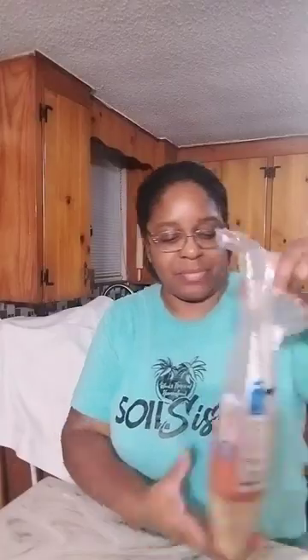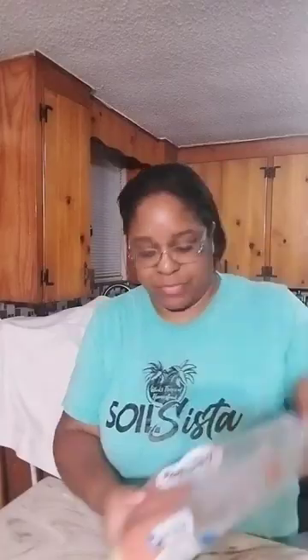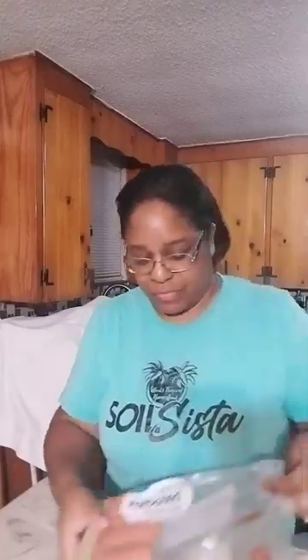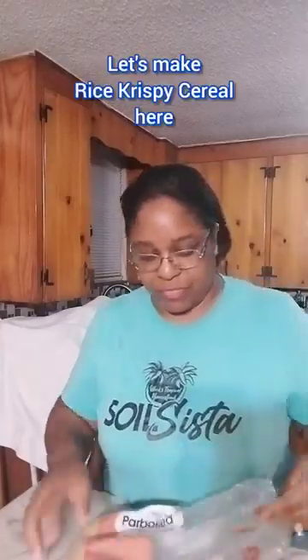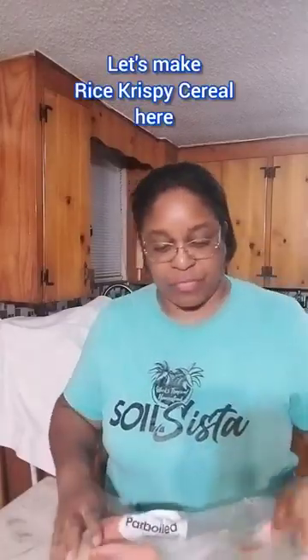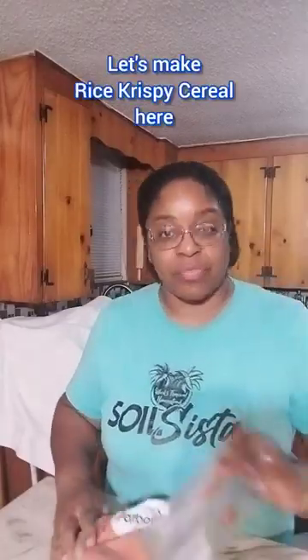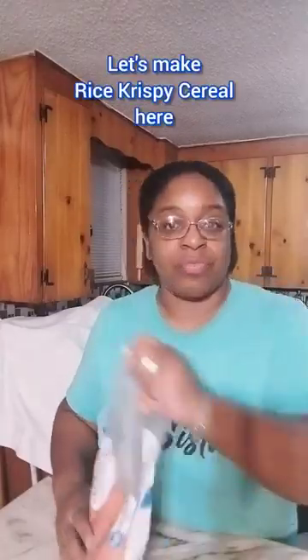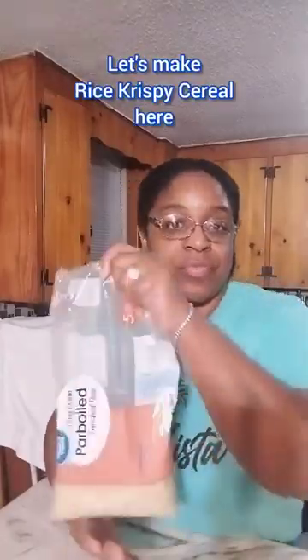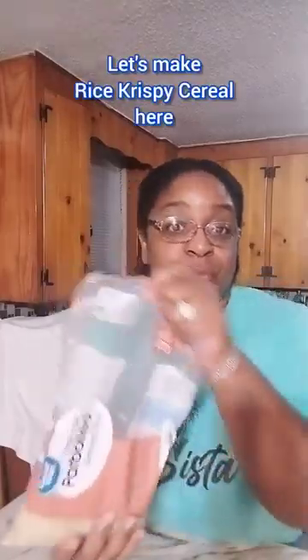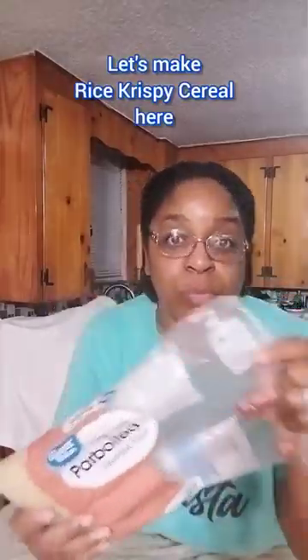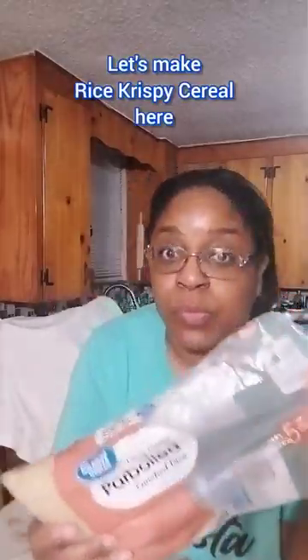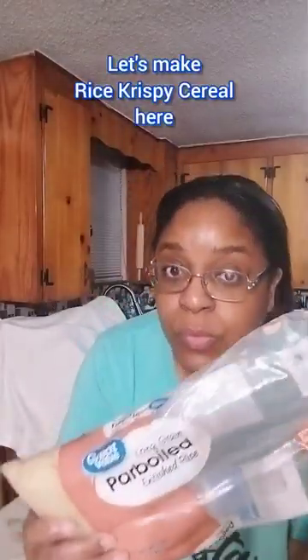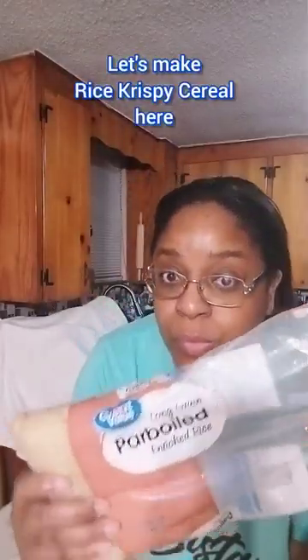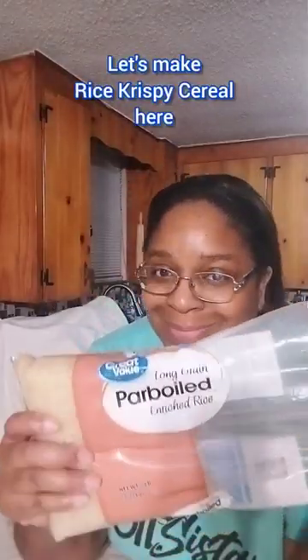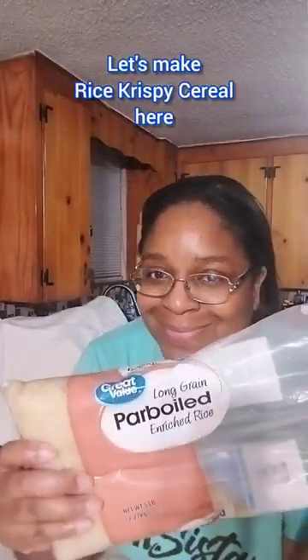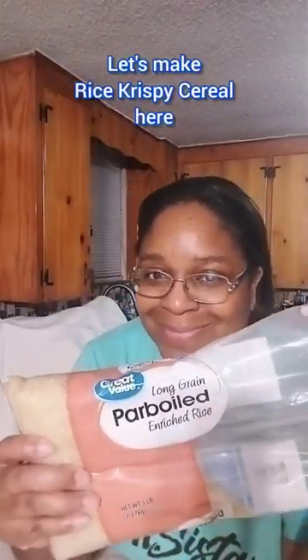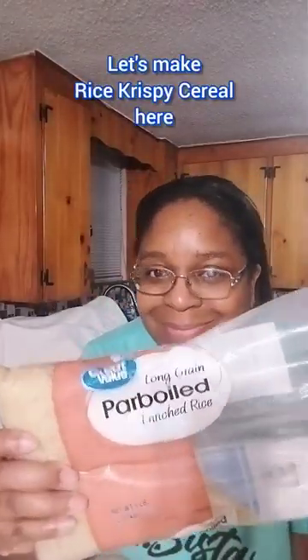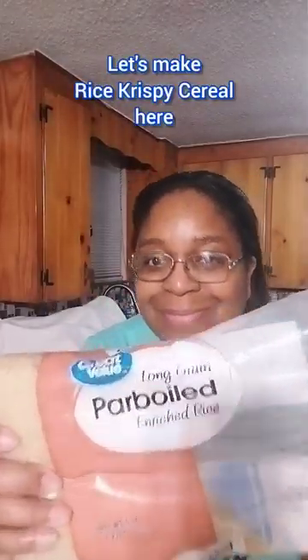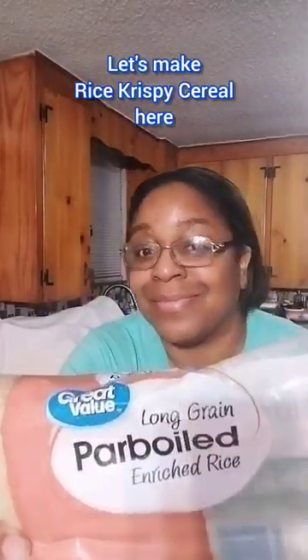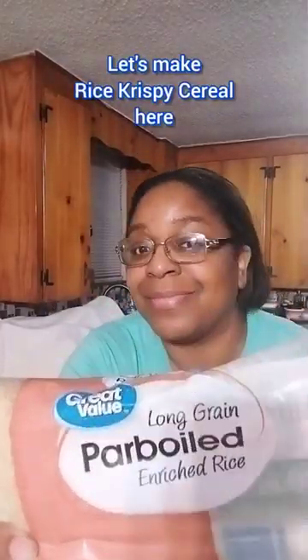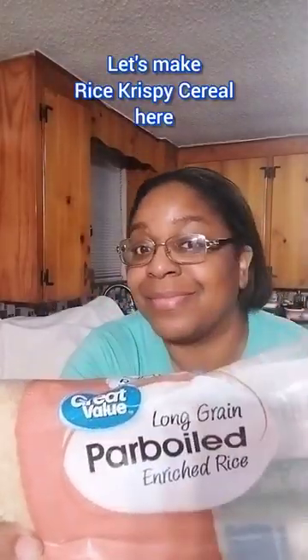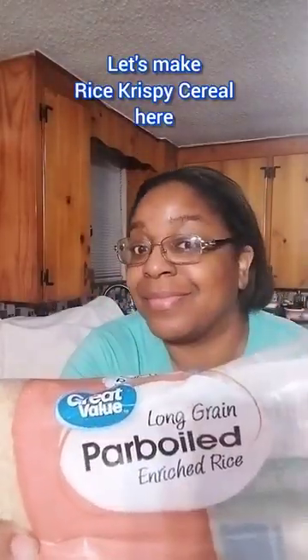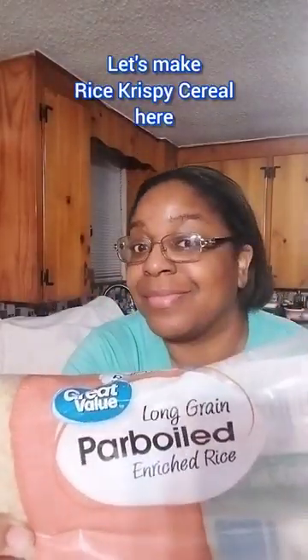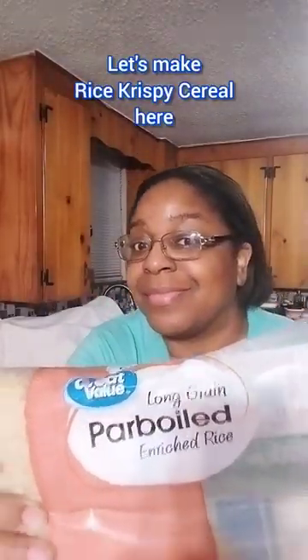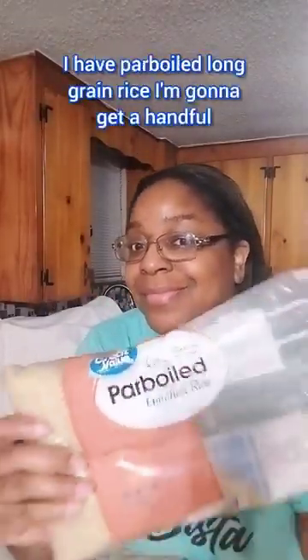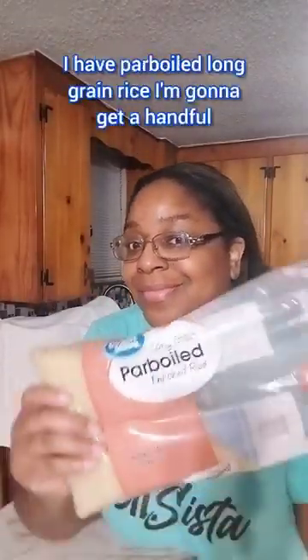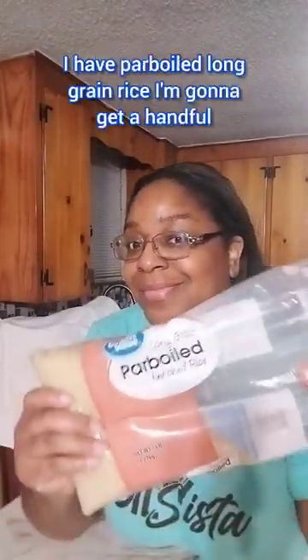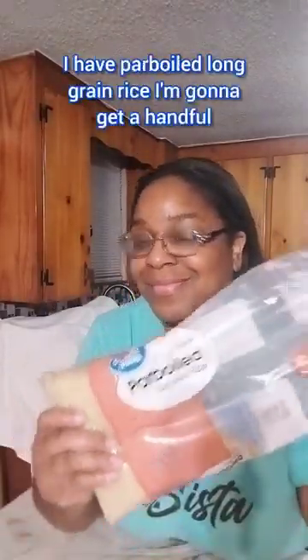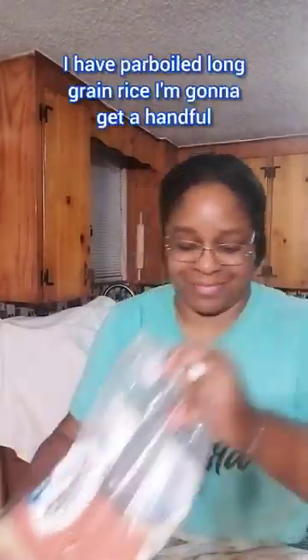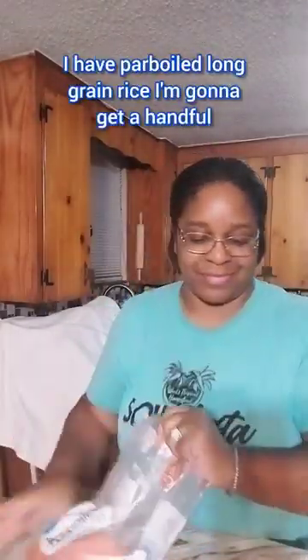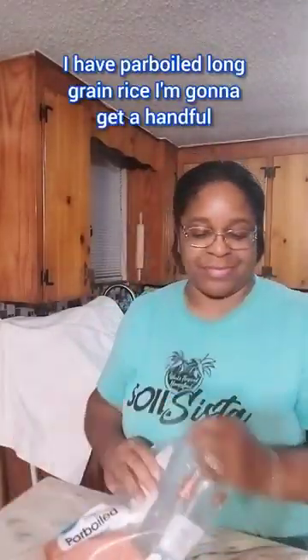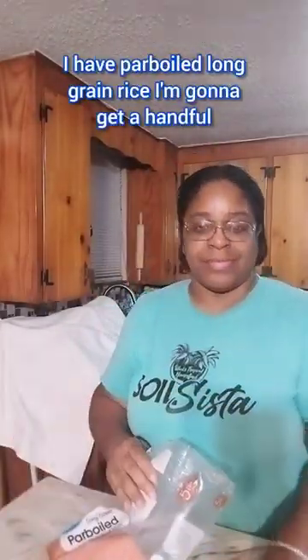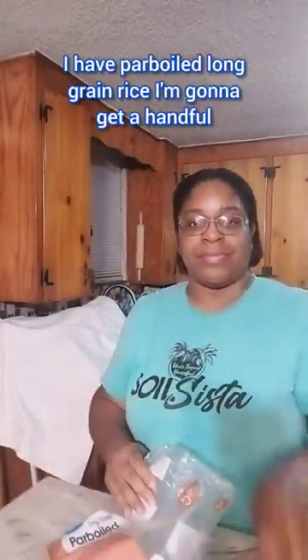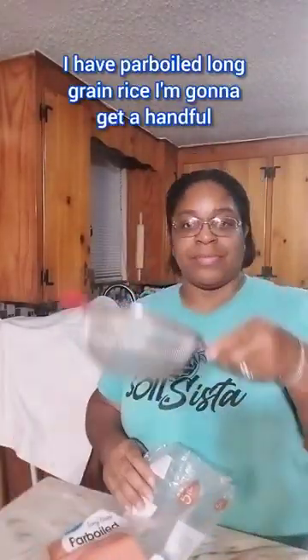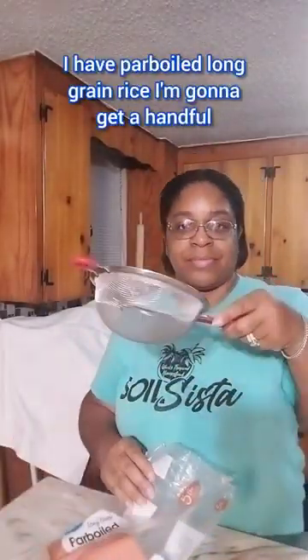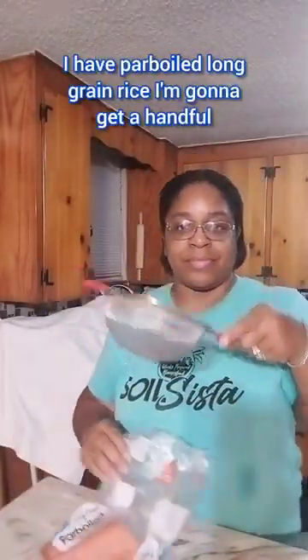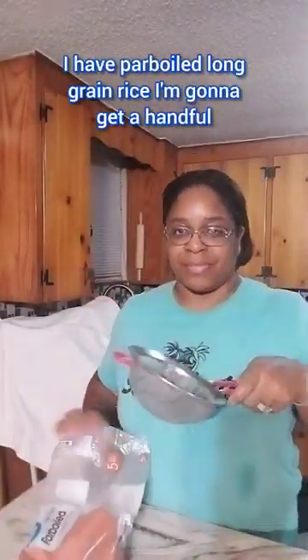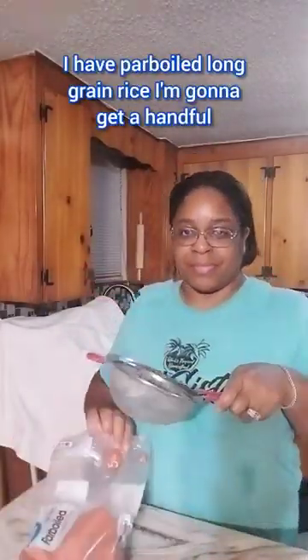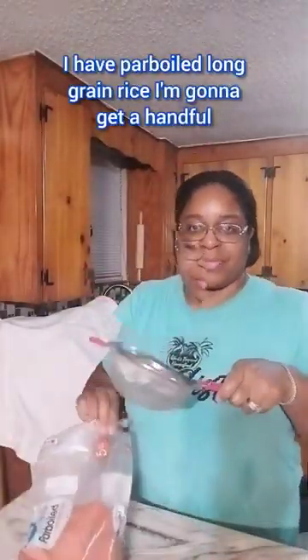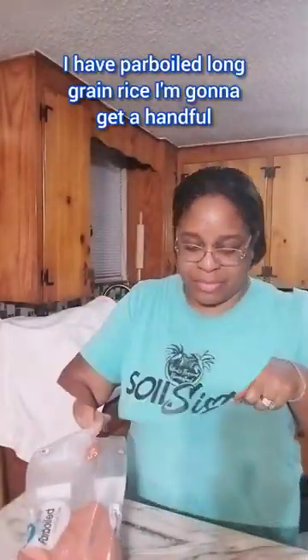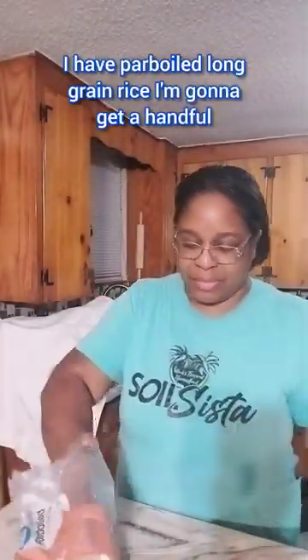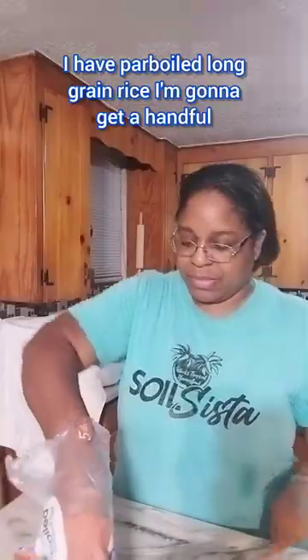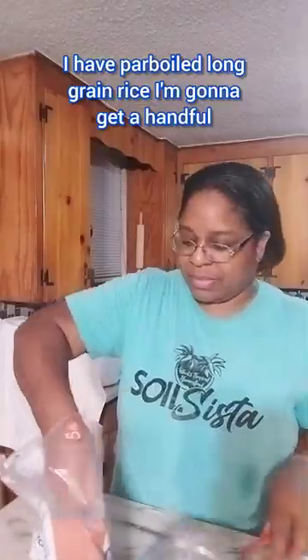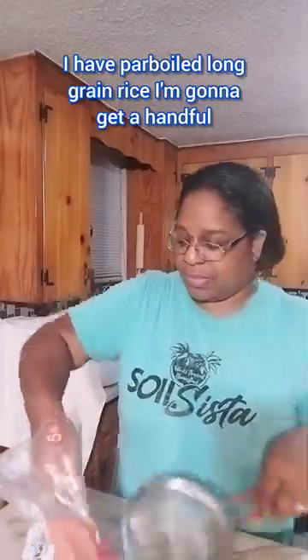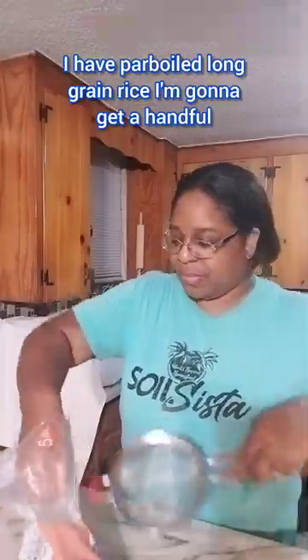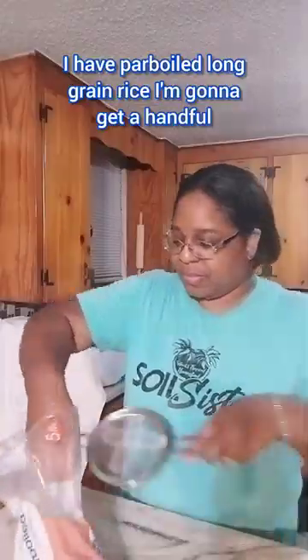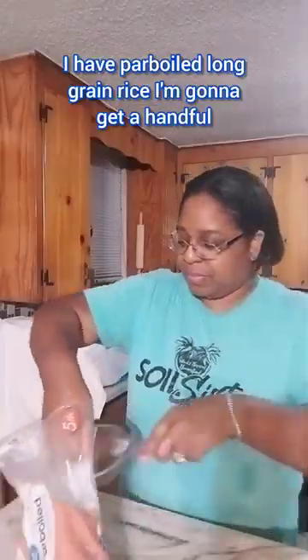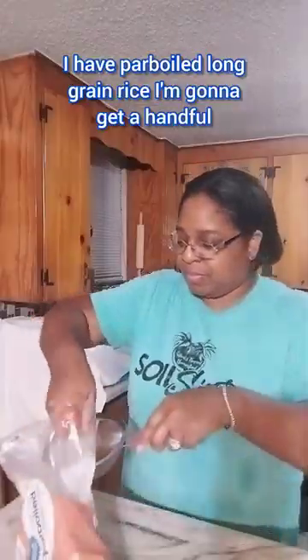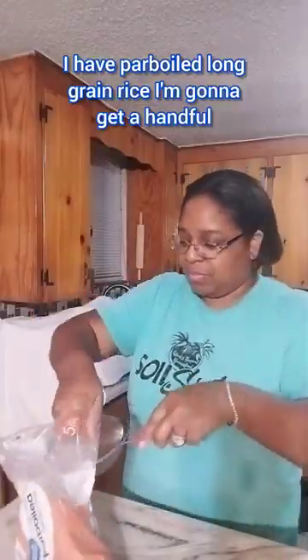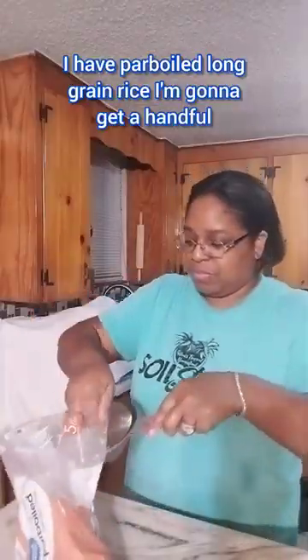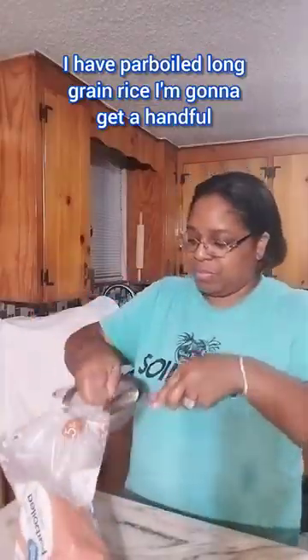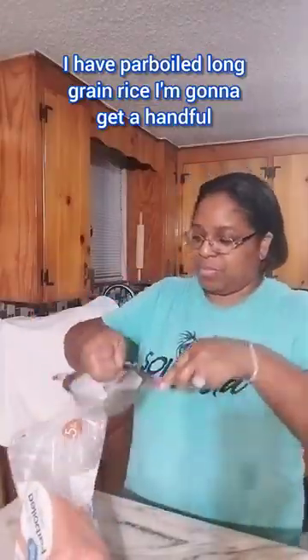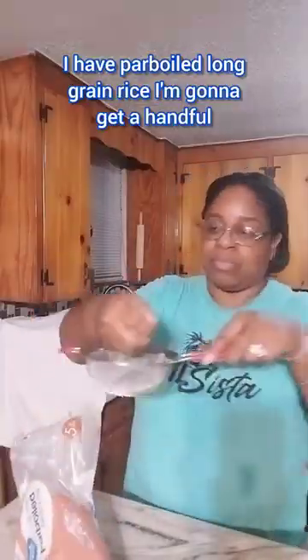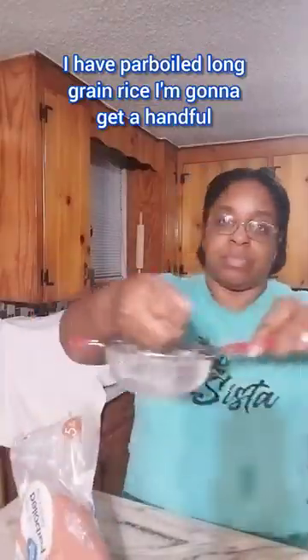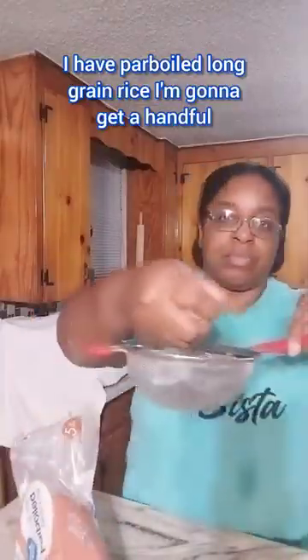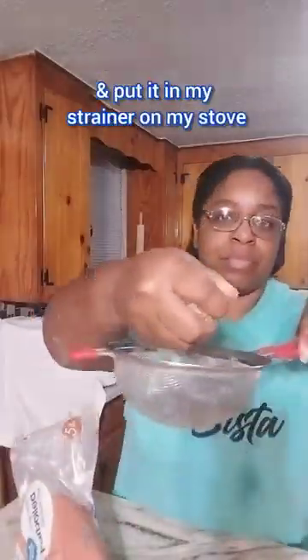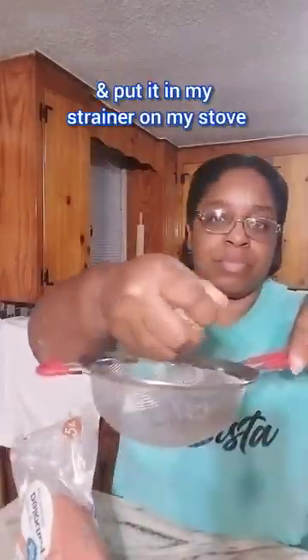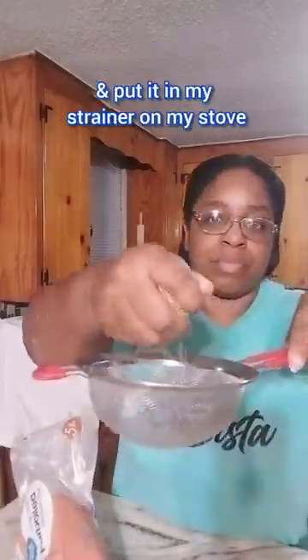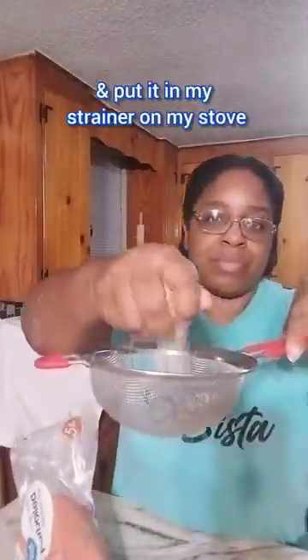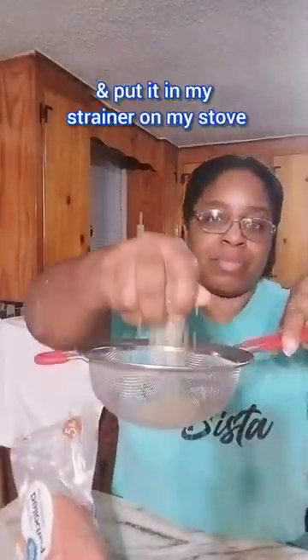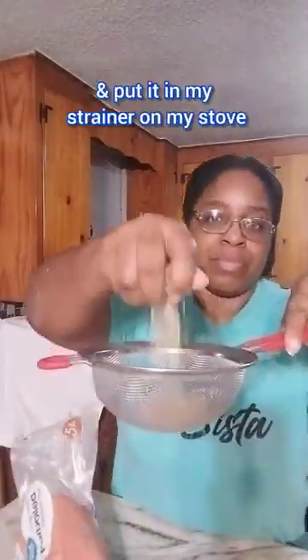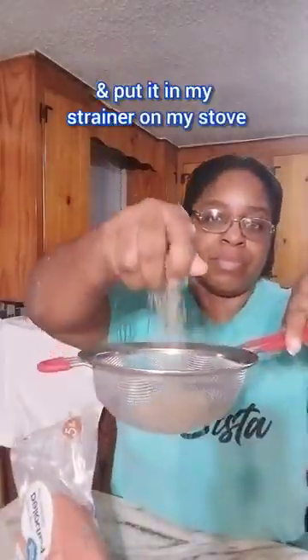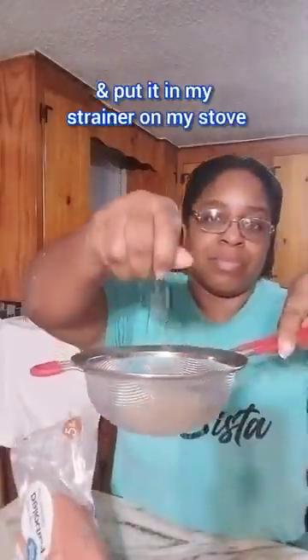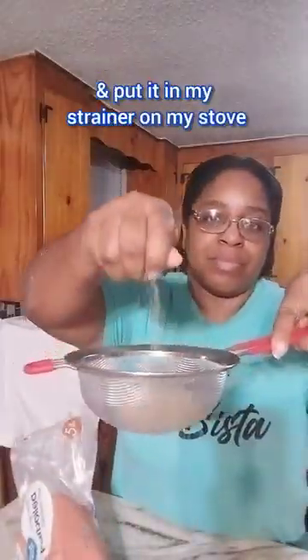Let's make Rice Krispie cereal. Here I have parboiled long grain rice. I'm going to get a handful and put it in my strainer.